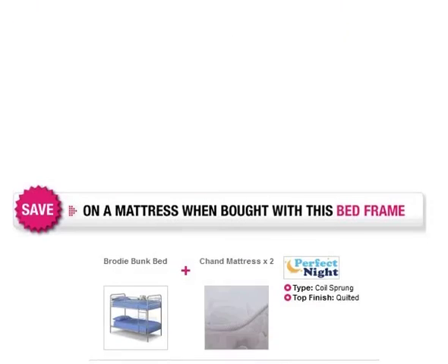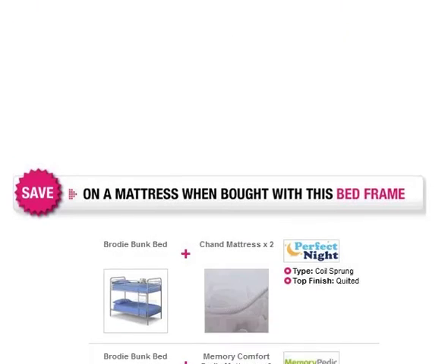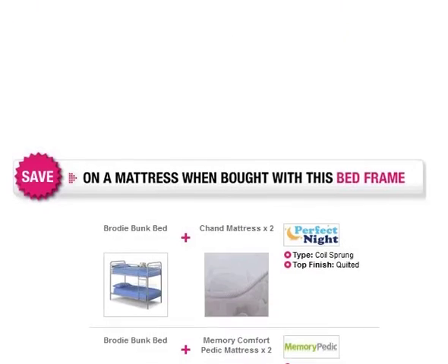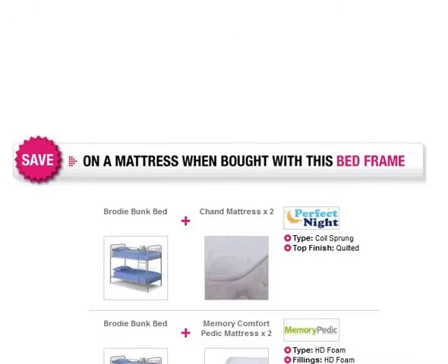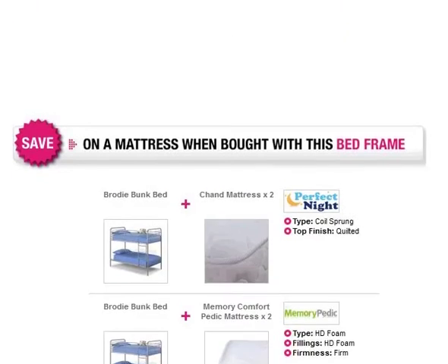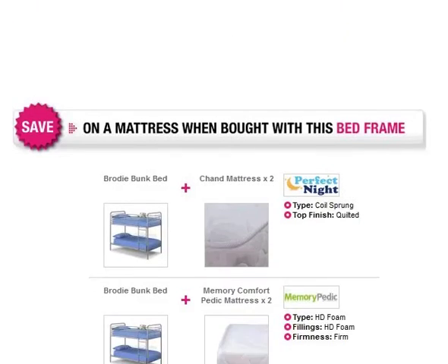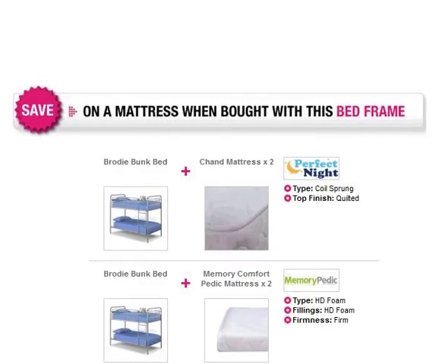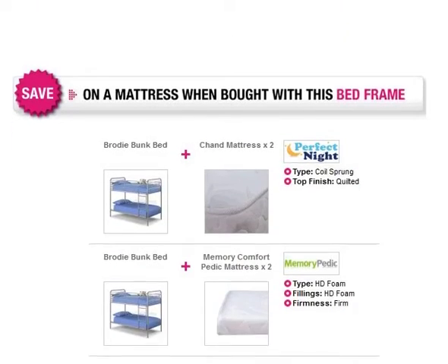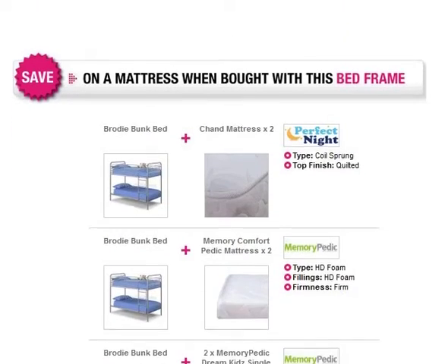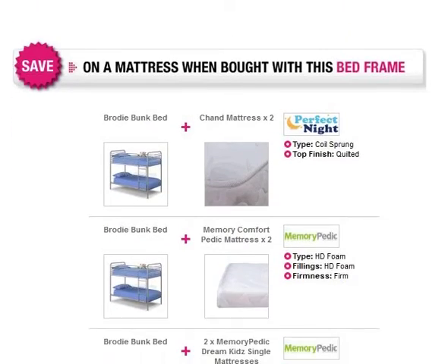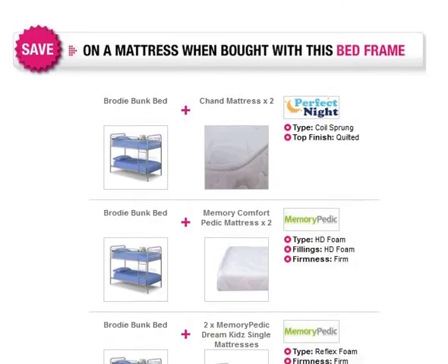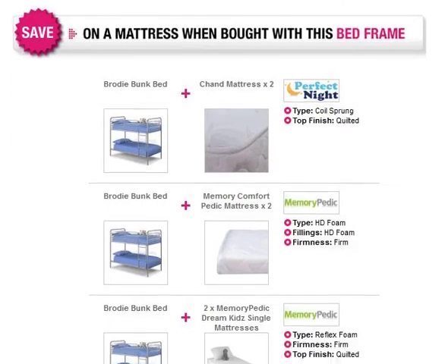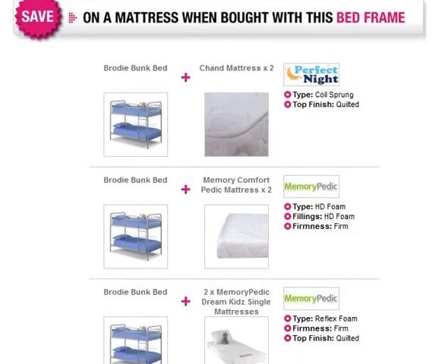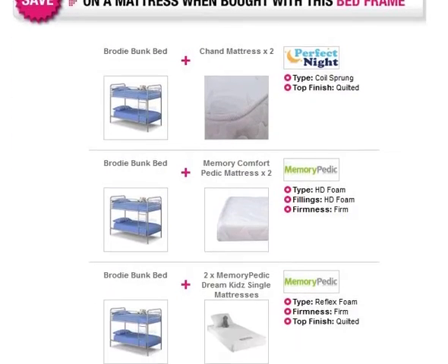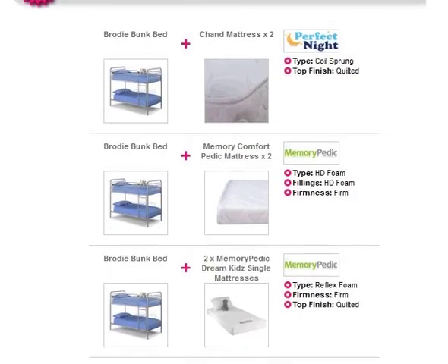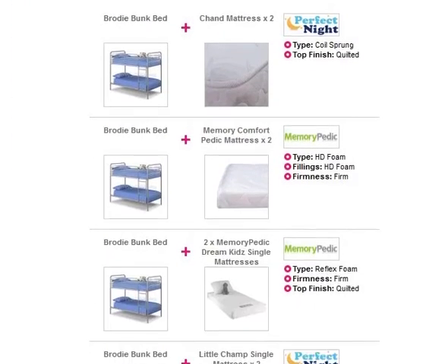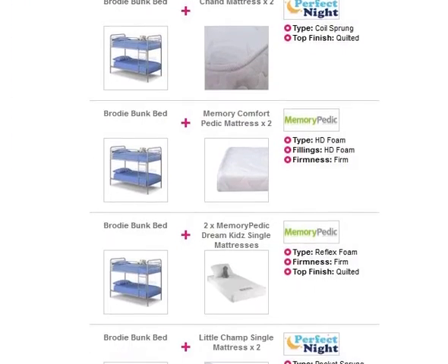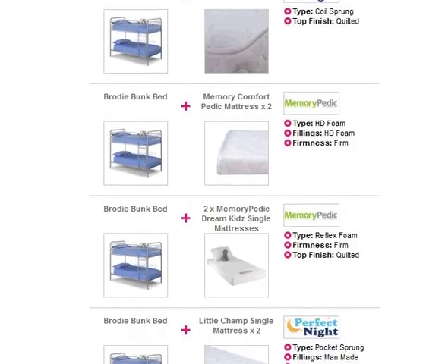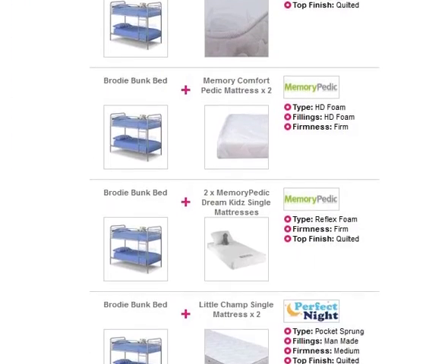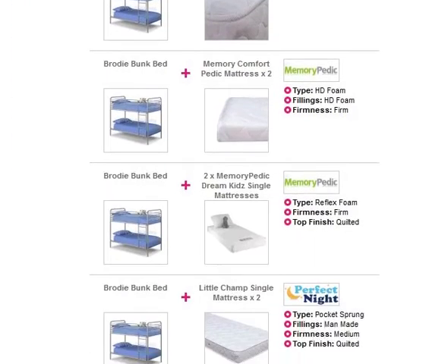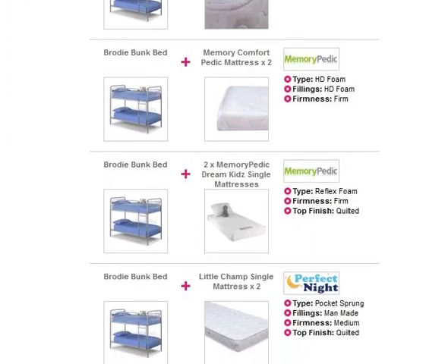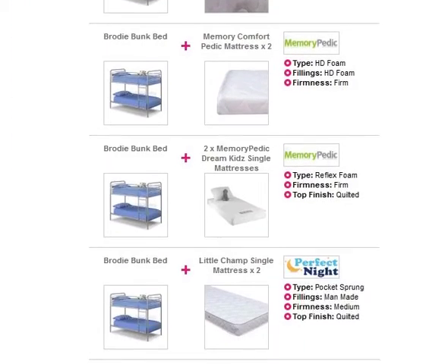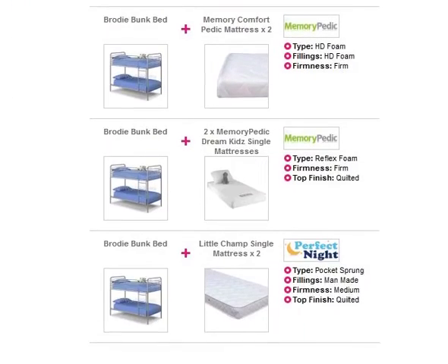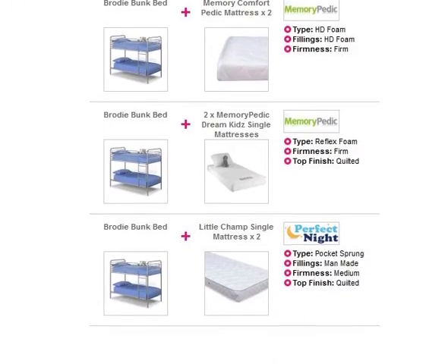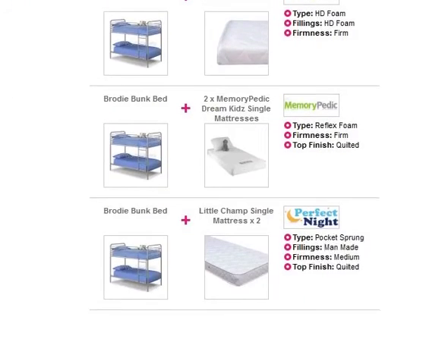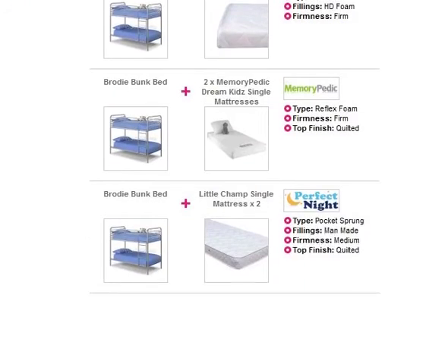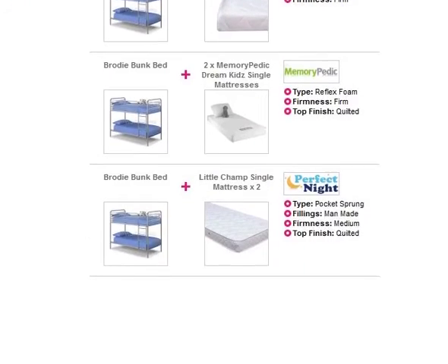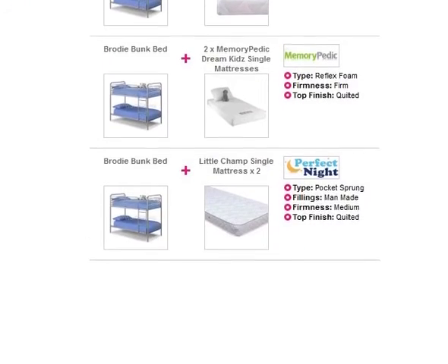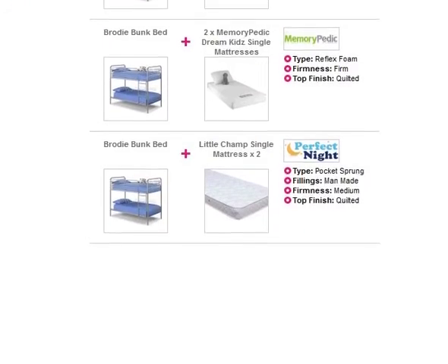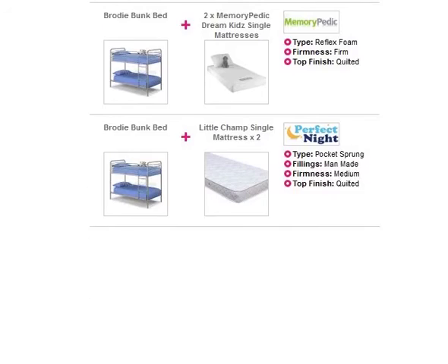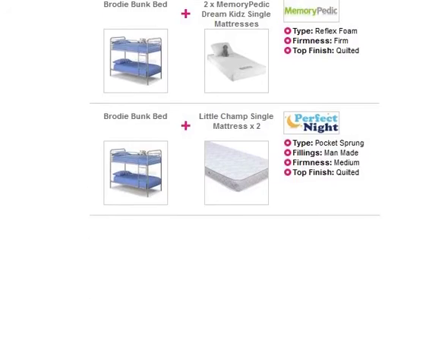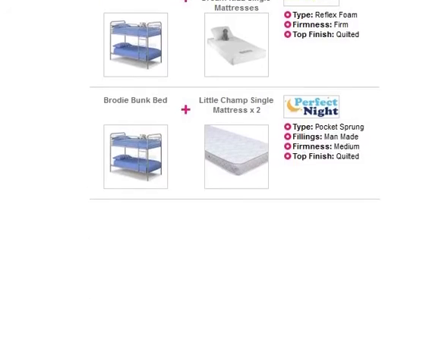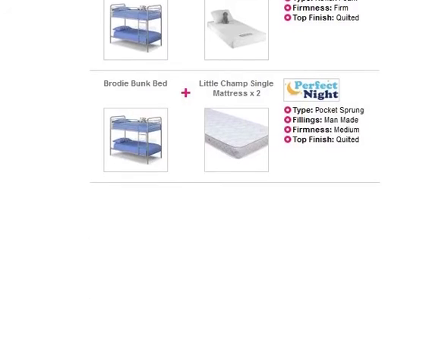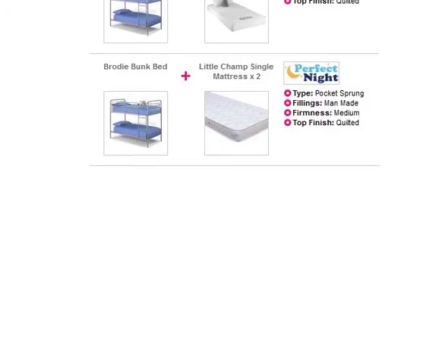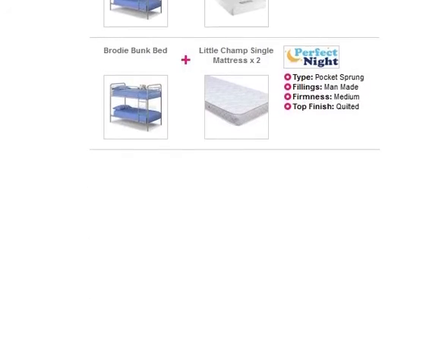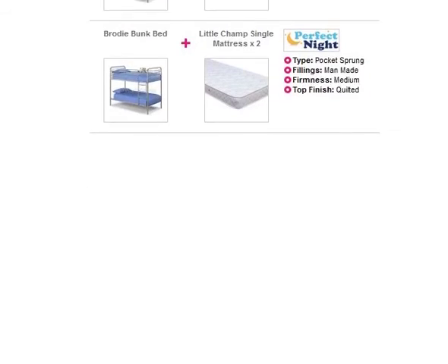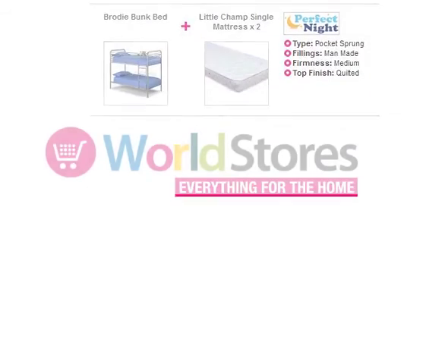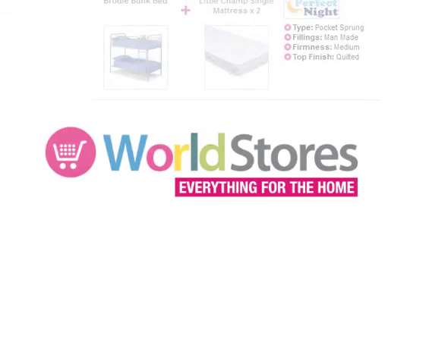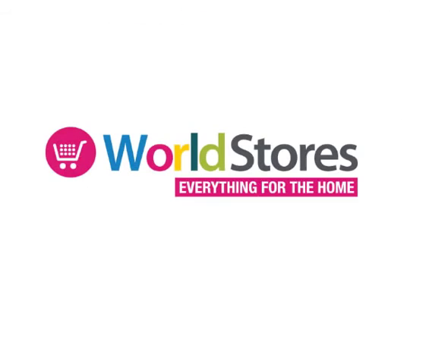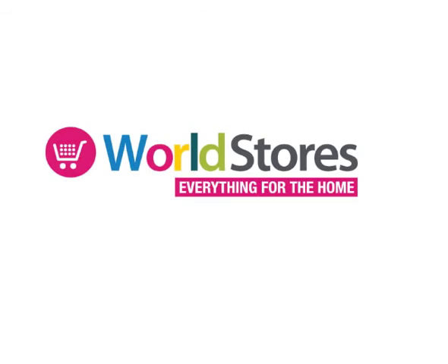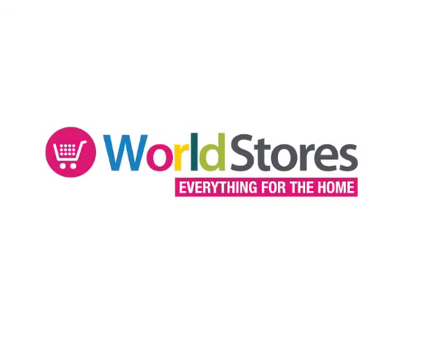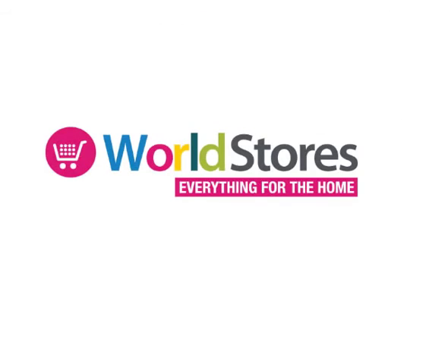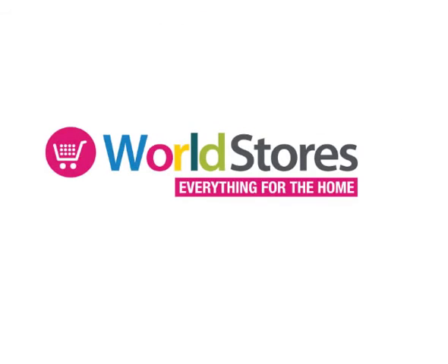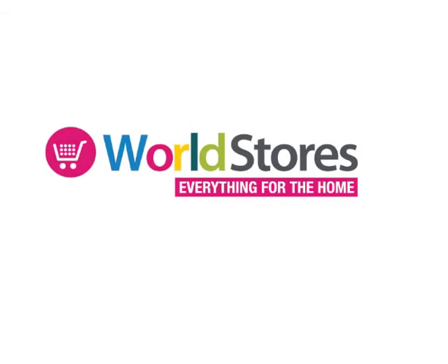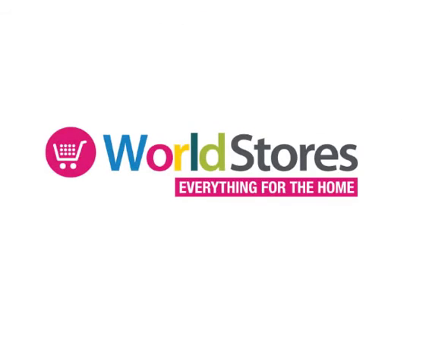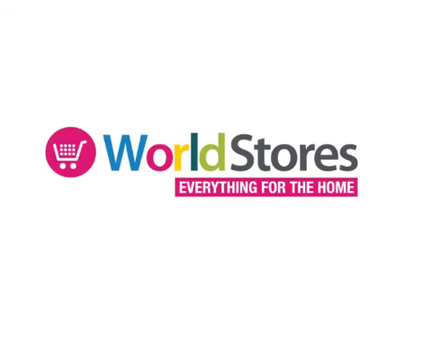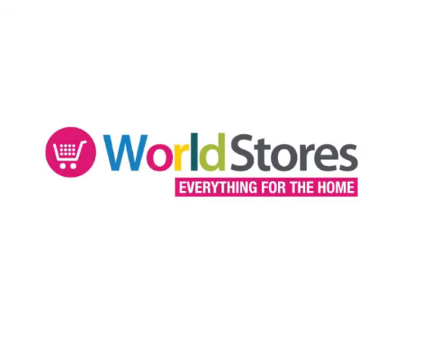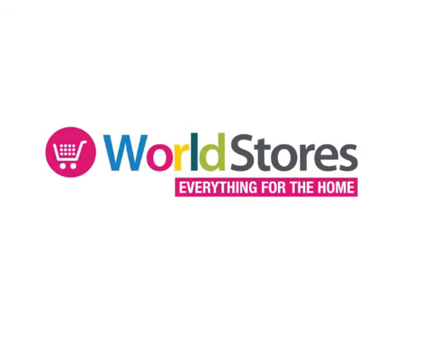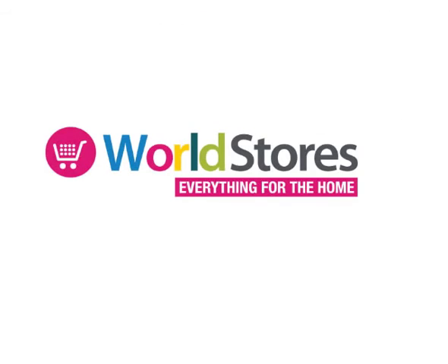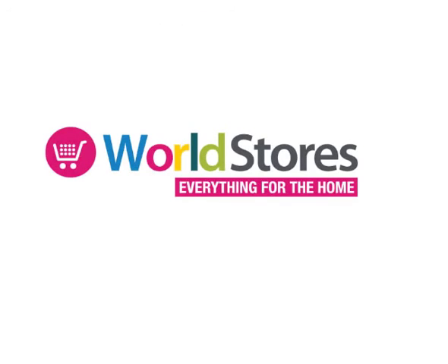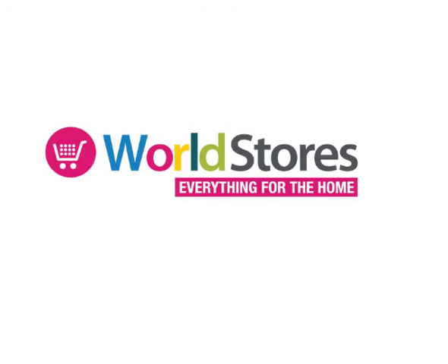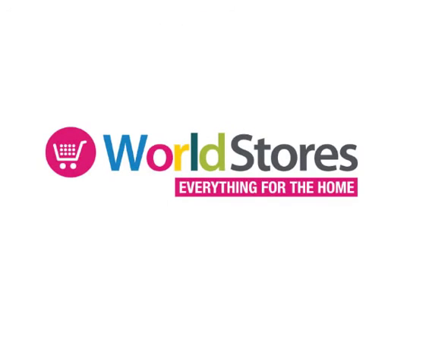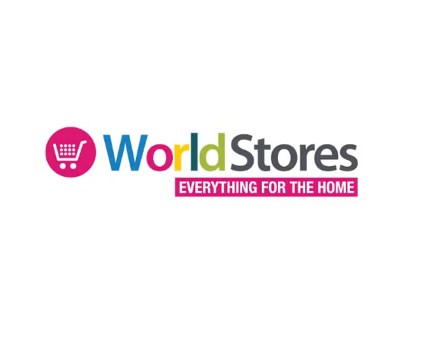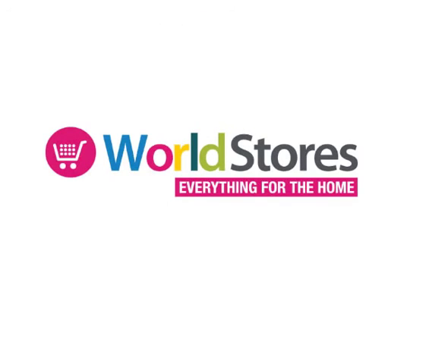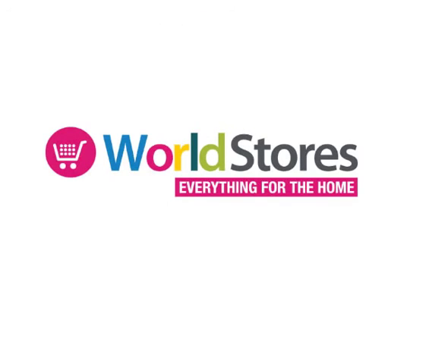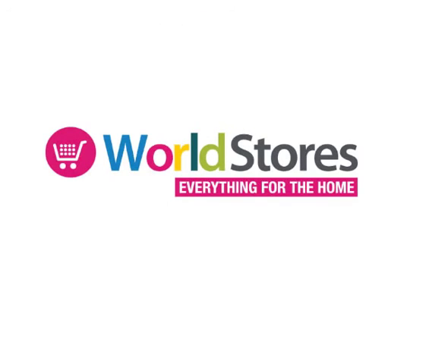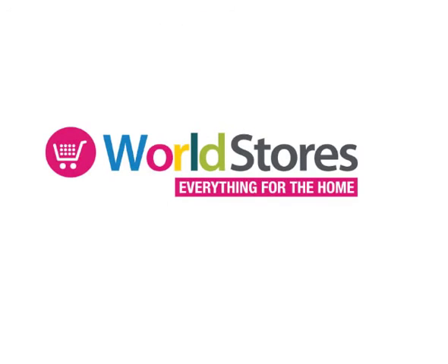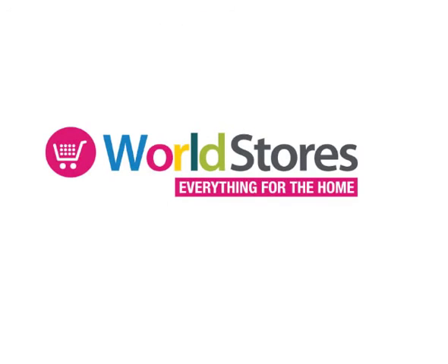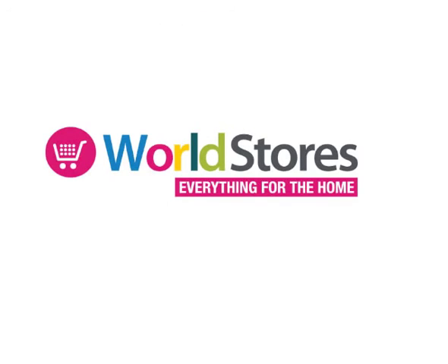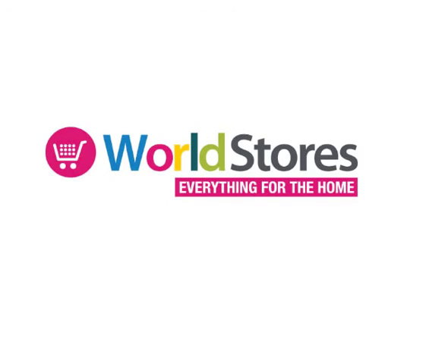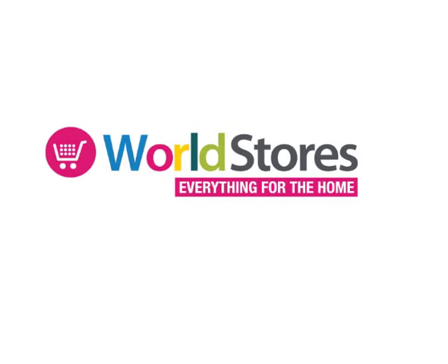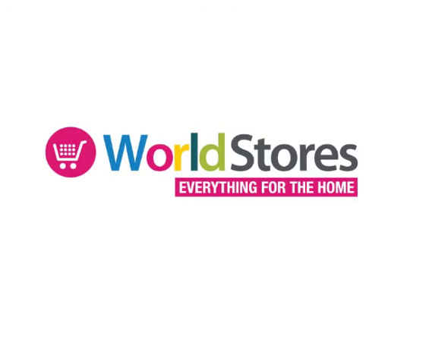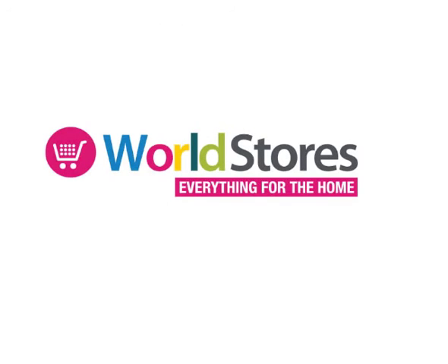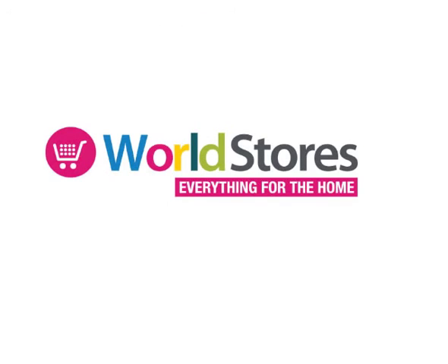Save money on two mattresses when you opt for one of our bed frame and mattress bundles. Please see the product page for more information.